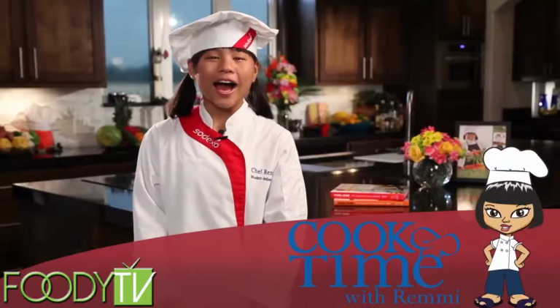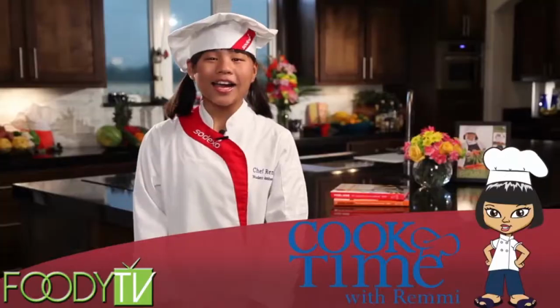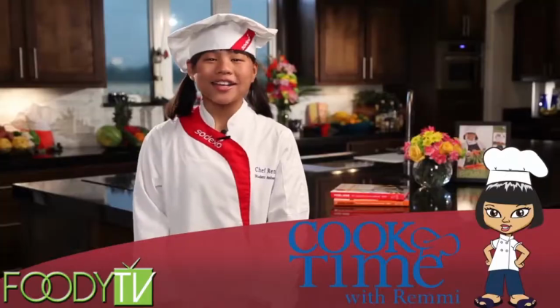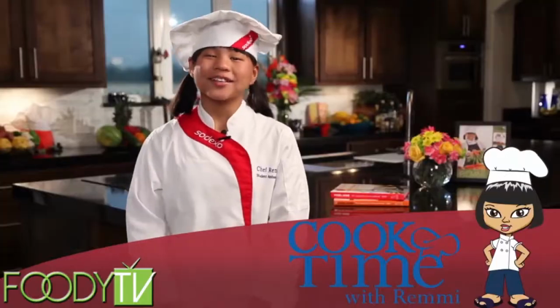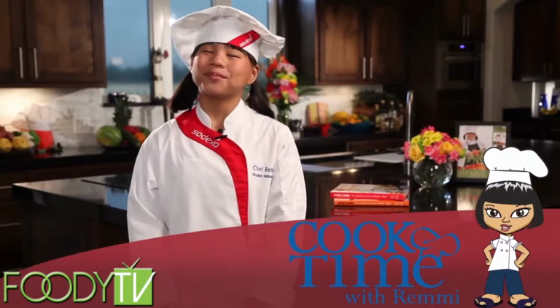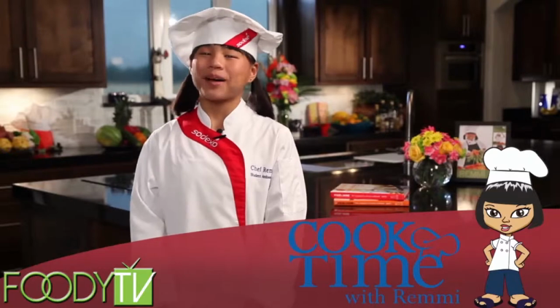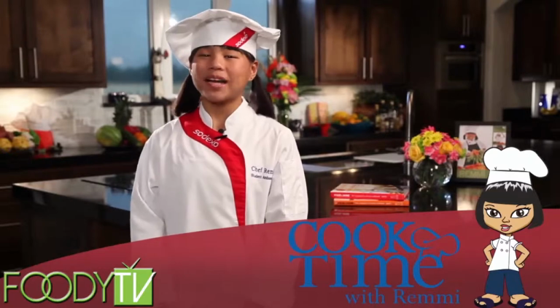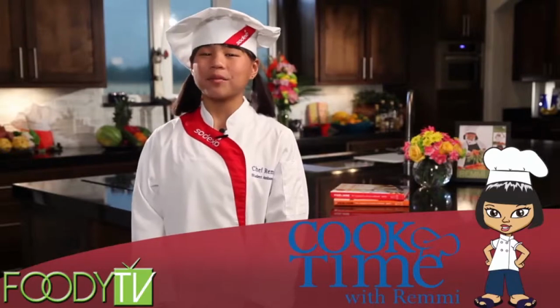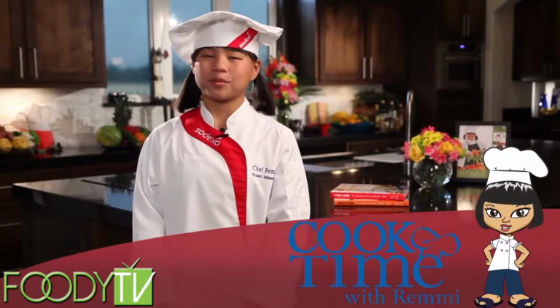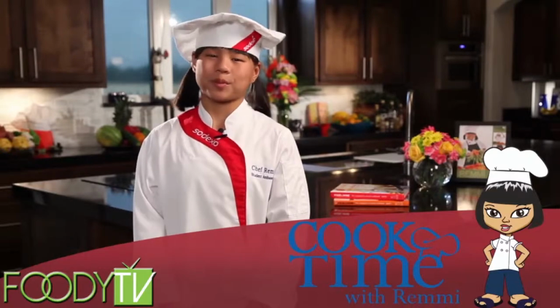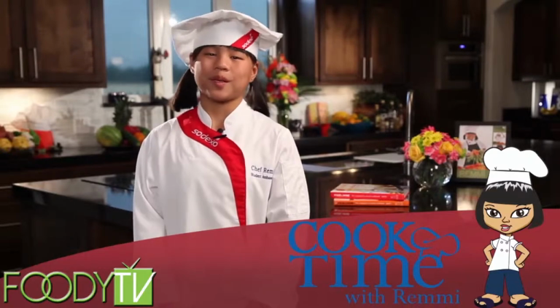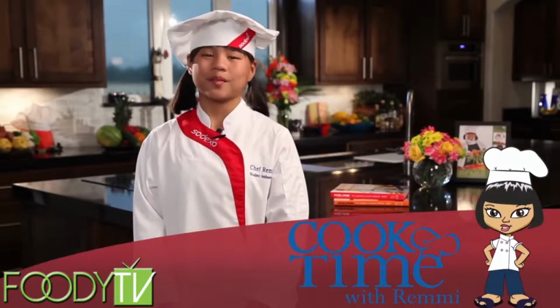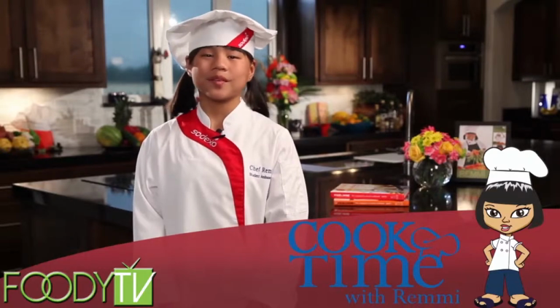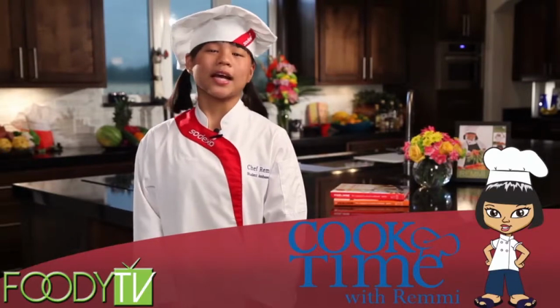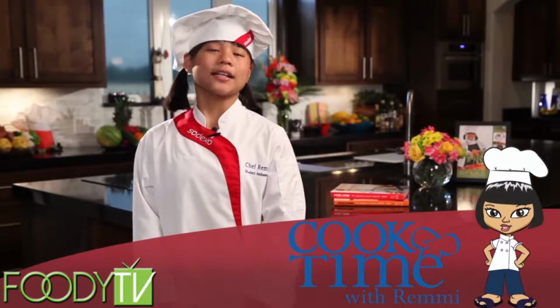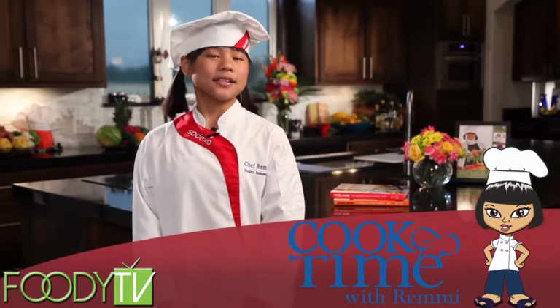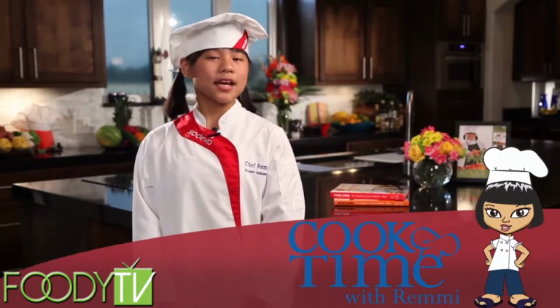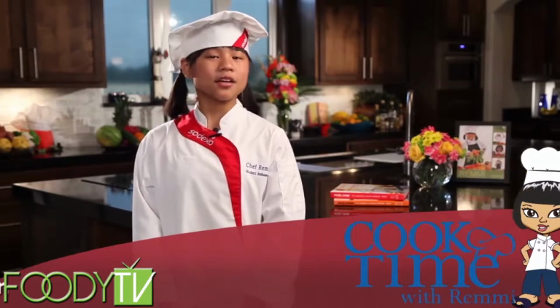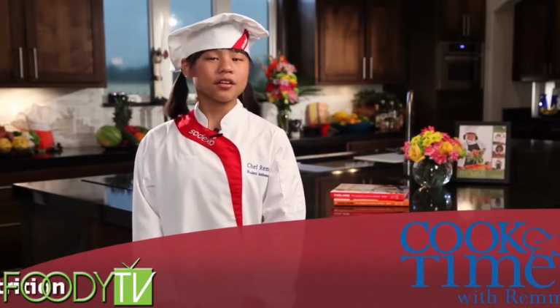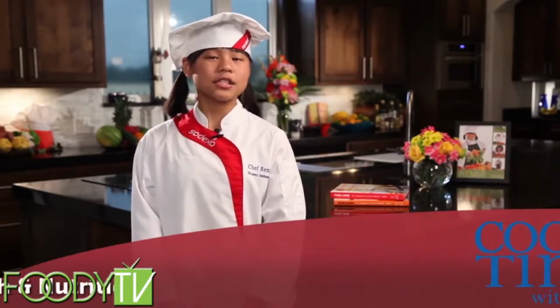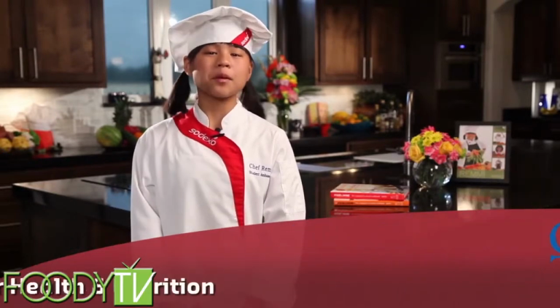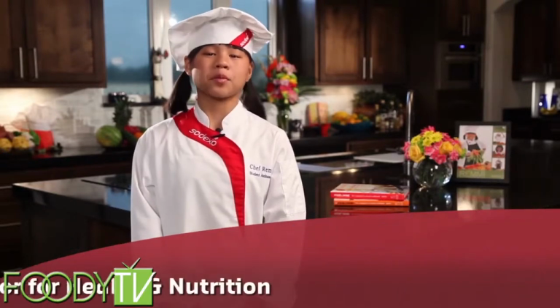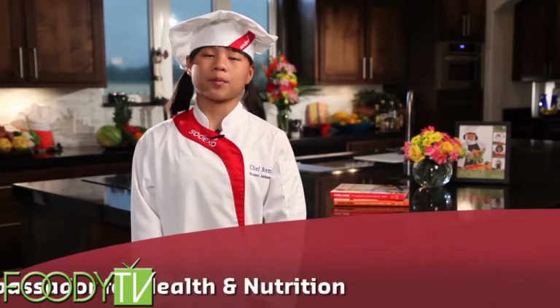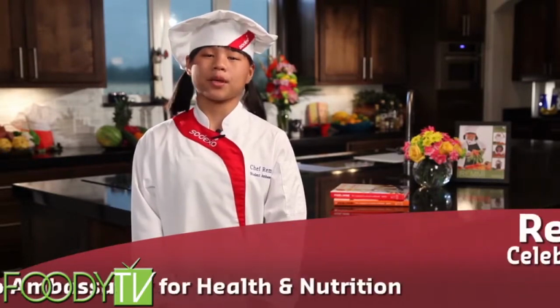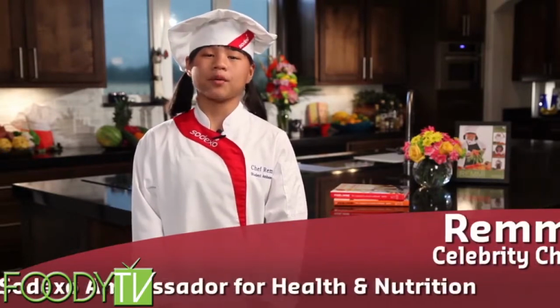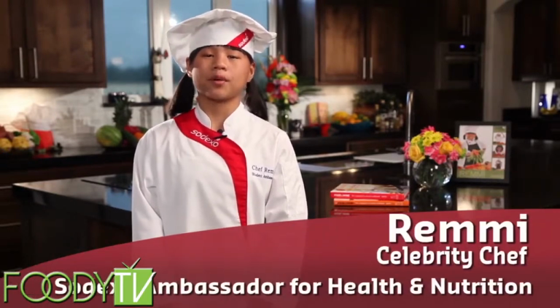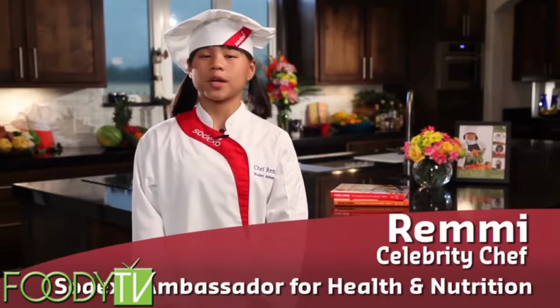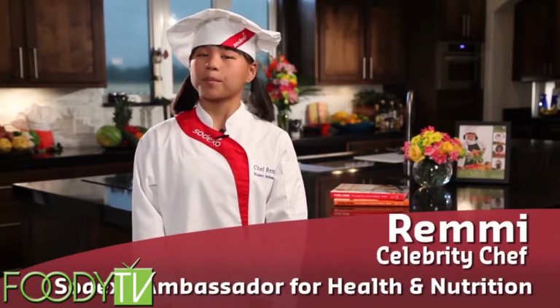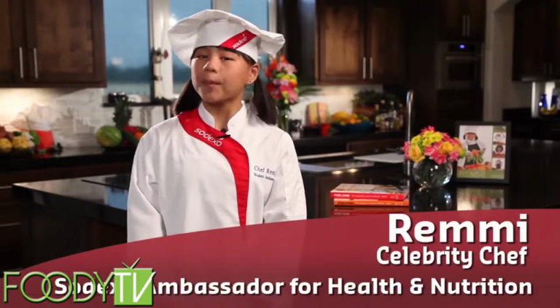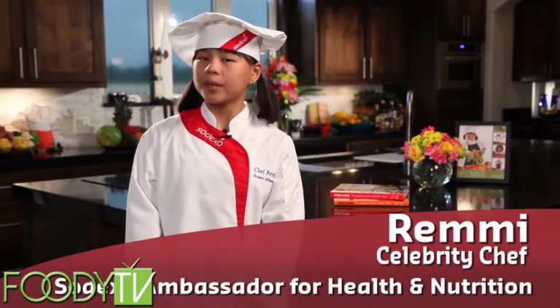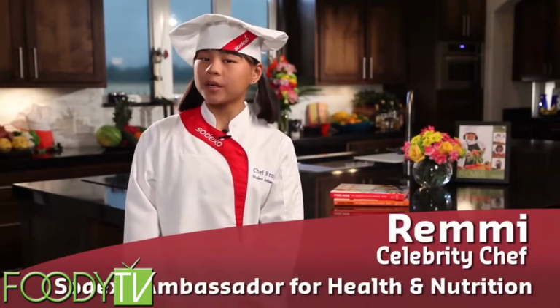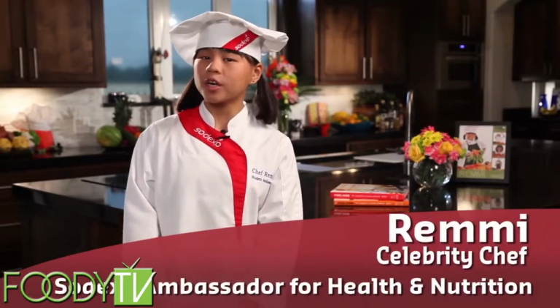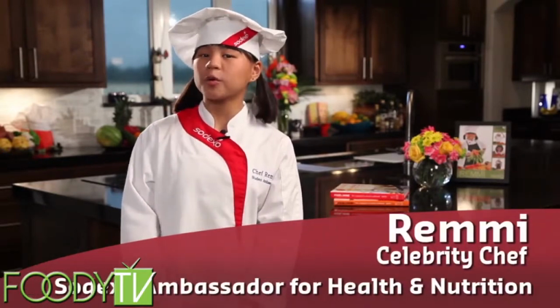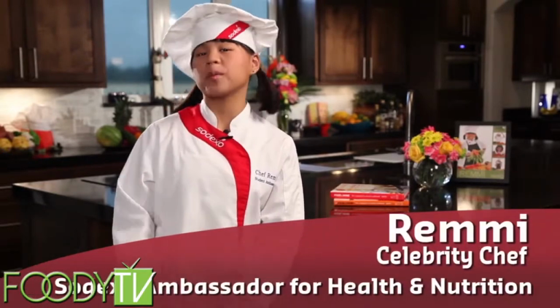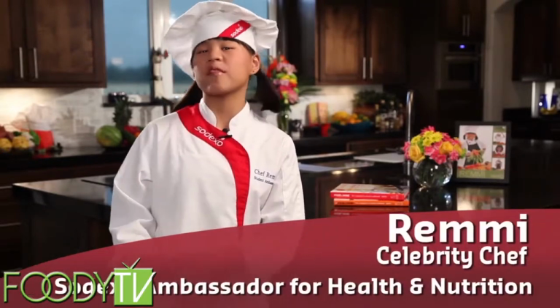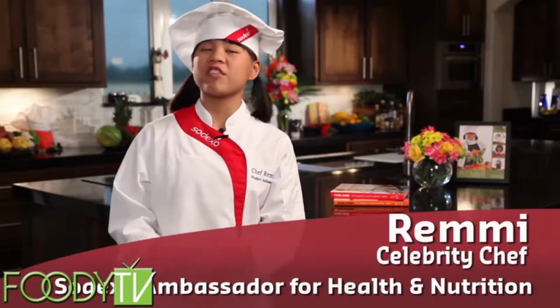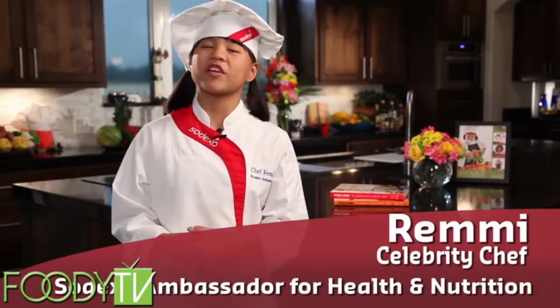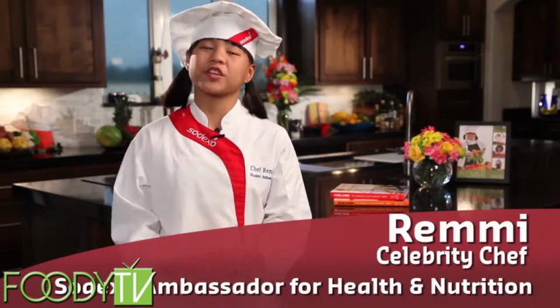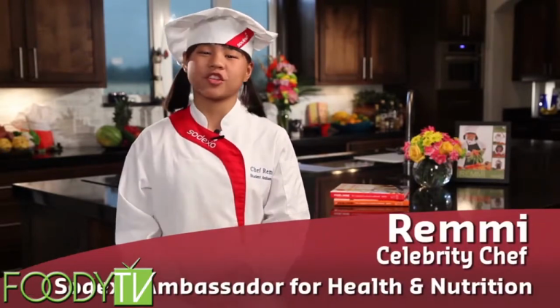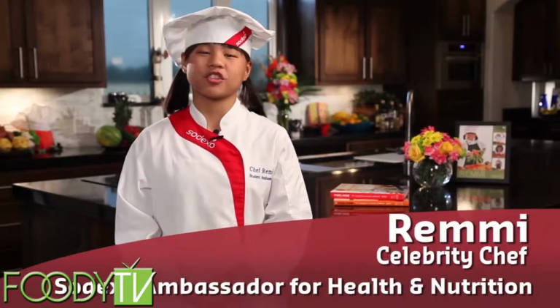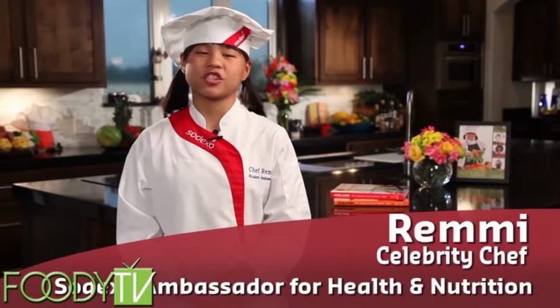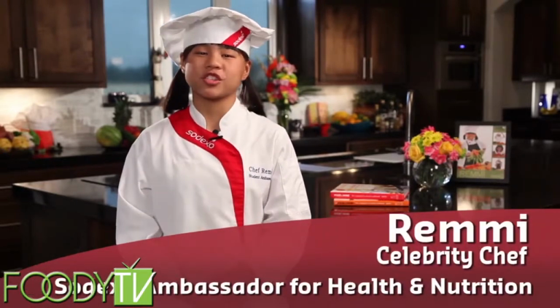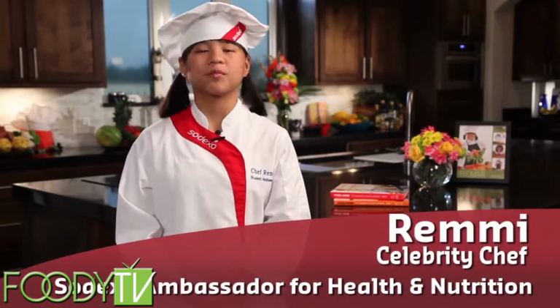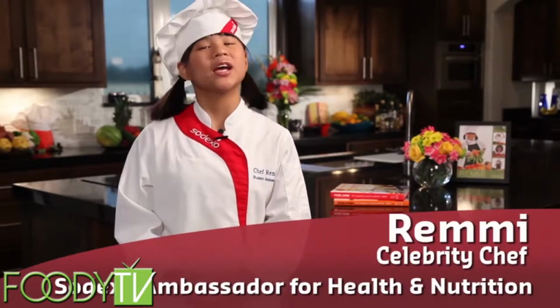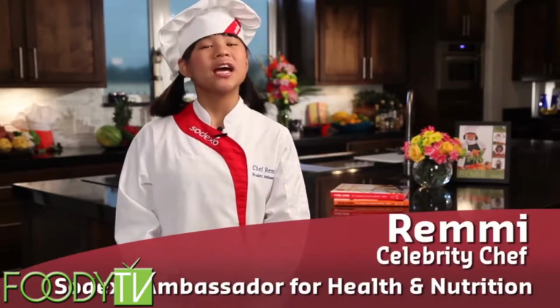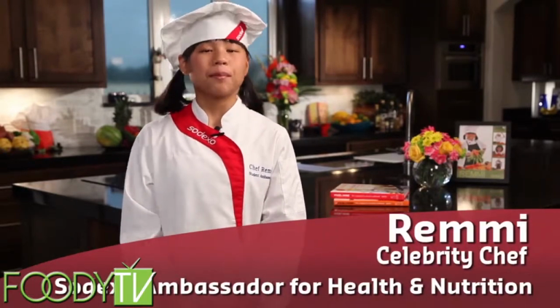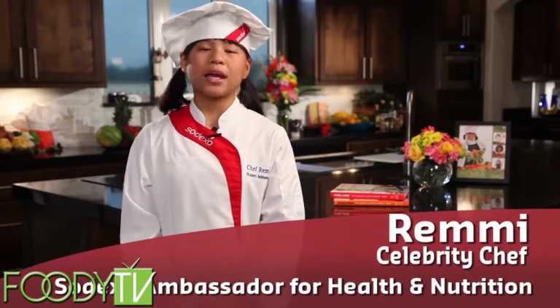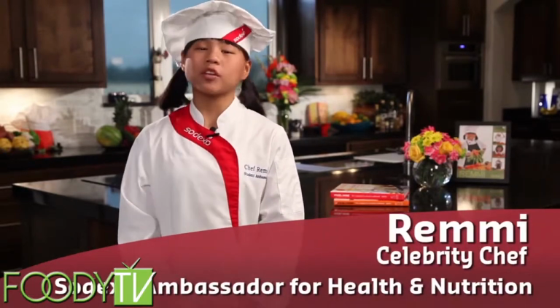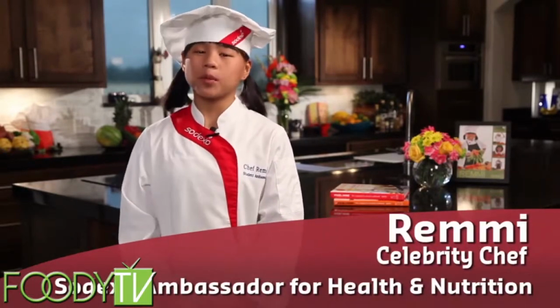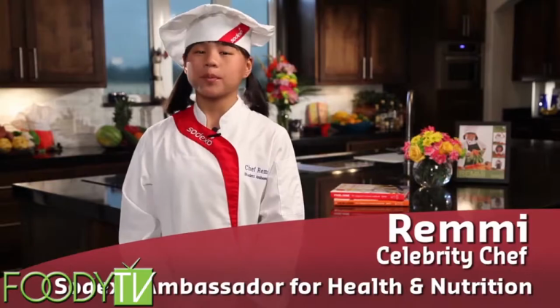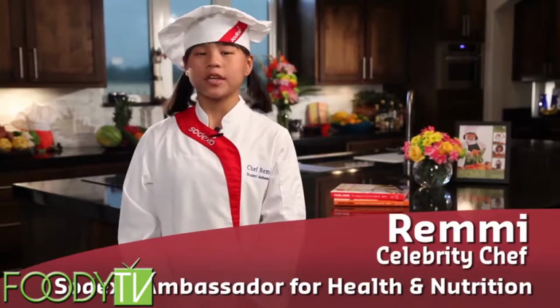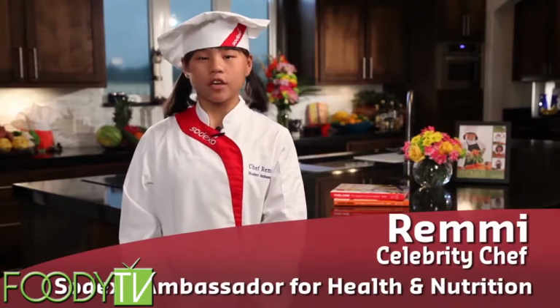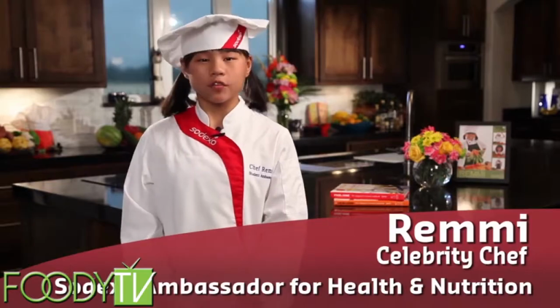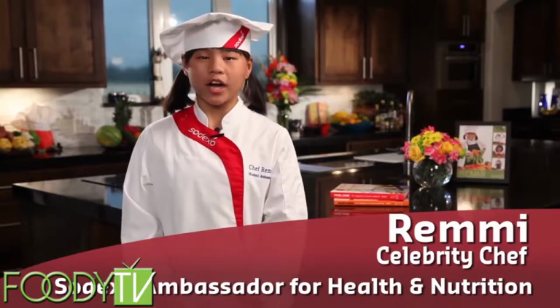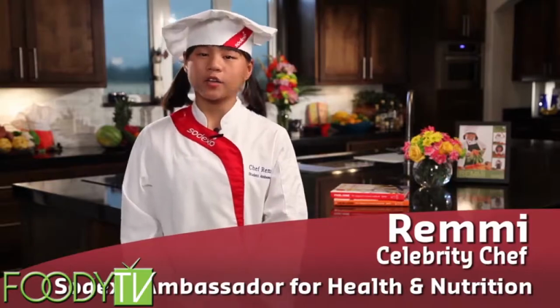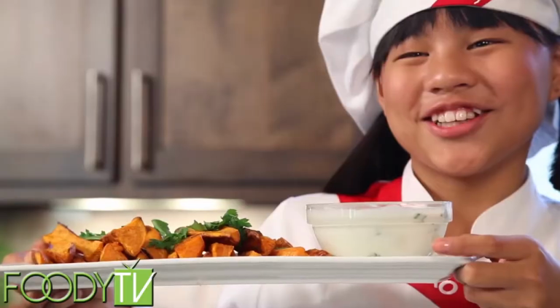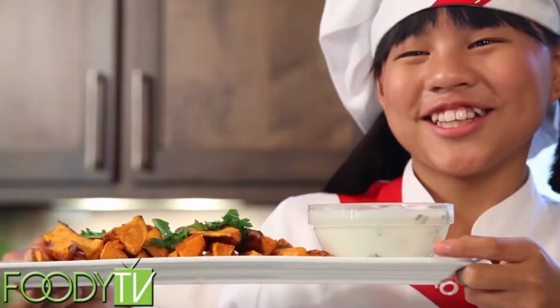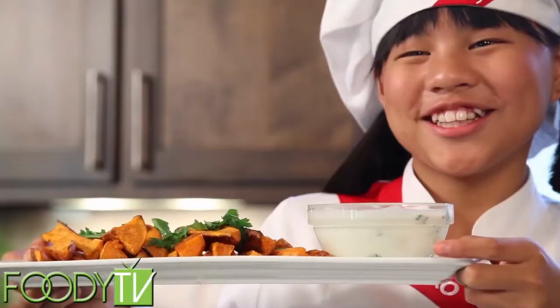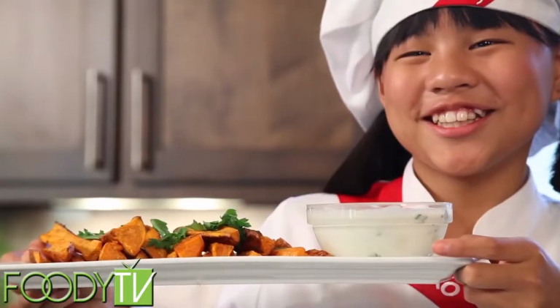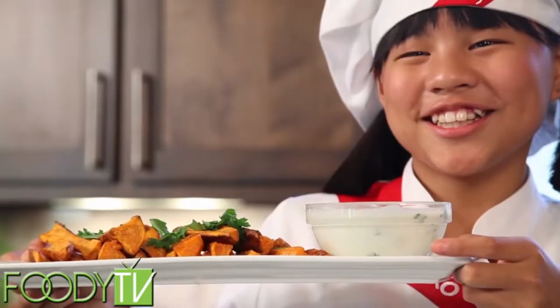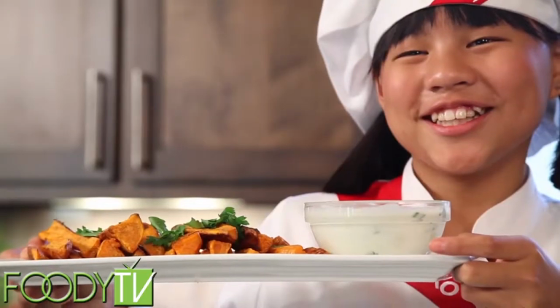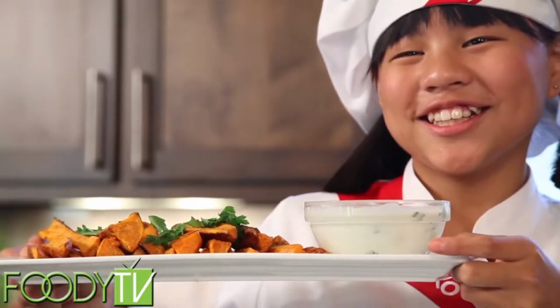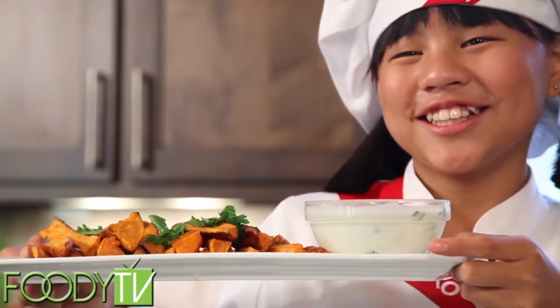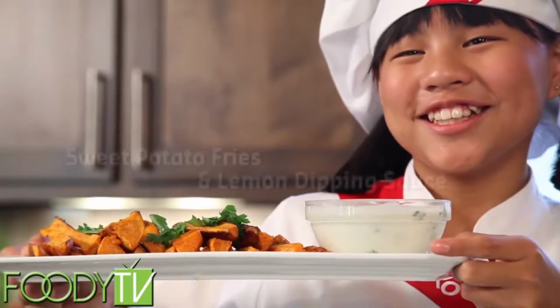Hi, my name is Remy, and today in Cook Time with Remy, we're going to prep and cook one of my favorite dishes: baked sweet potato fries with lemon dipping sauce.